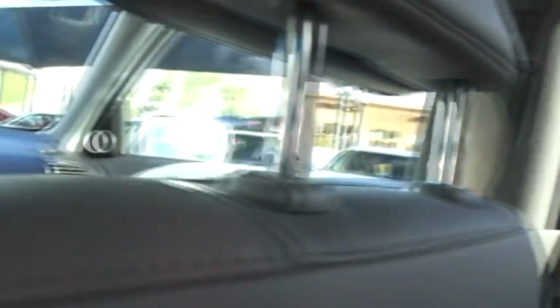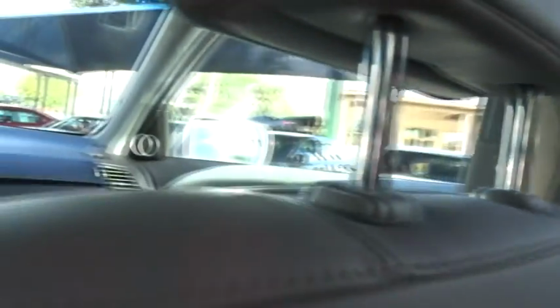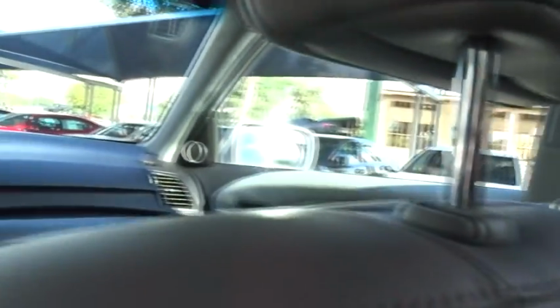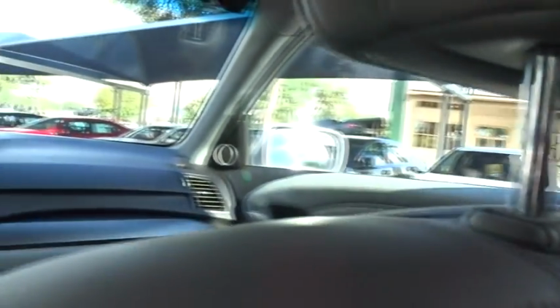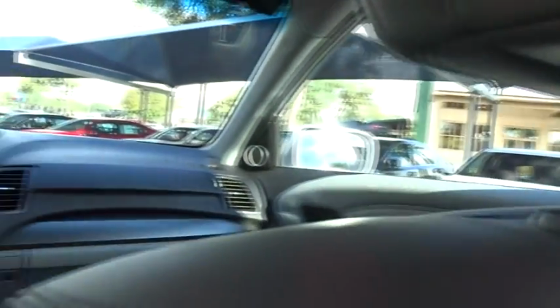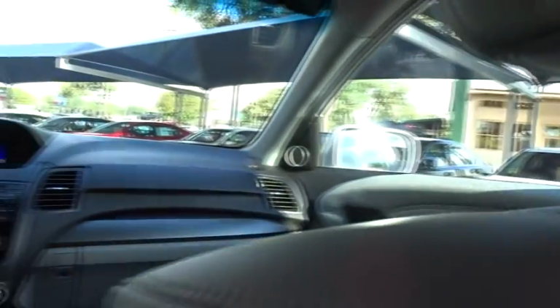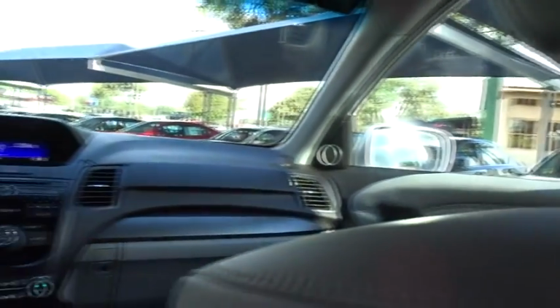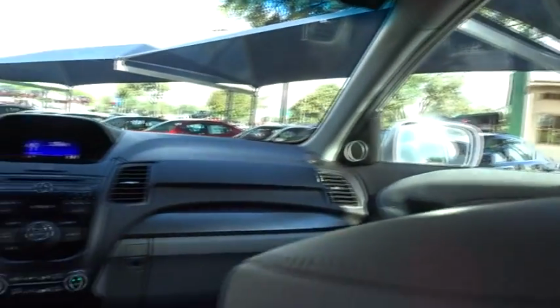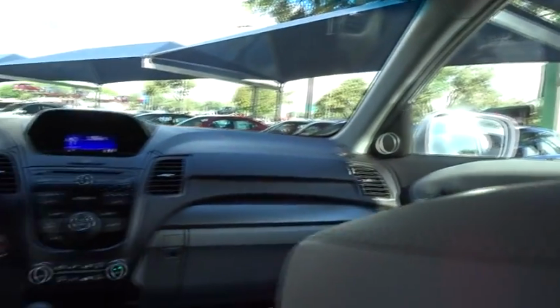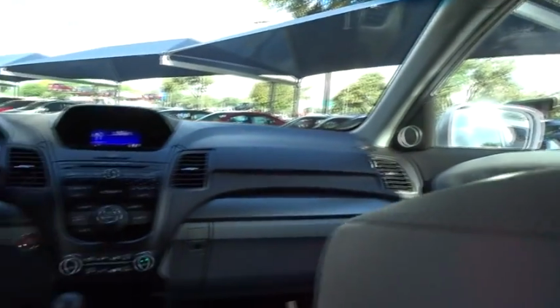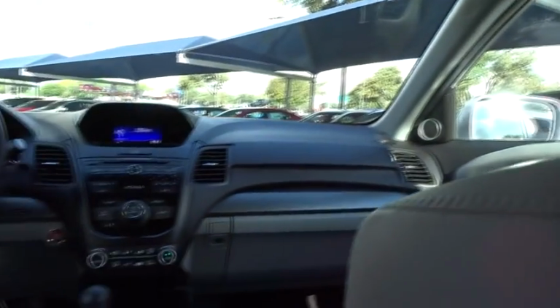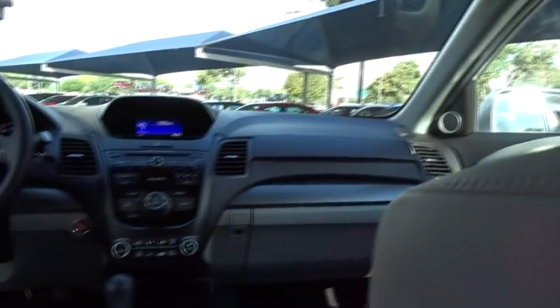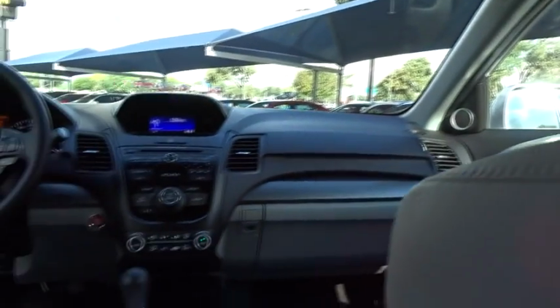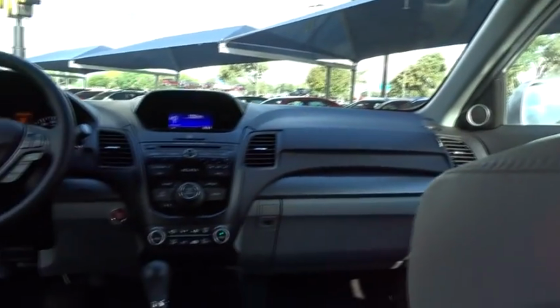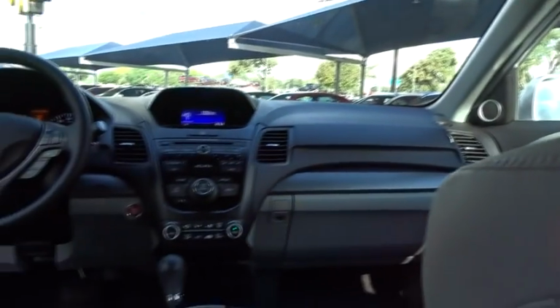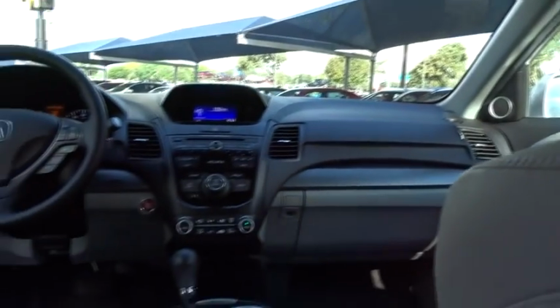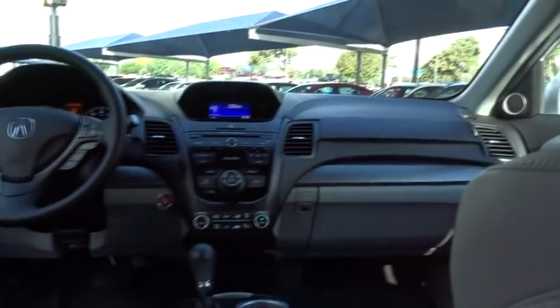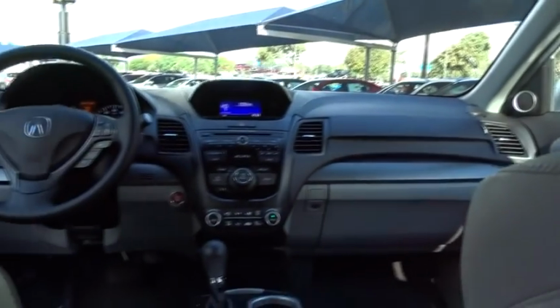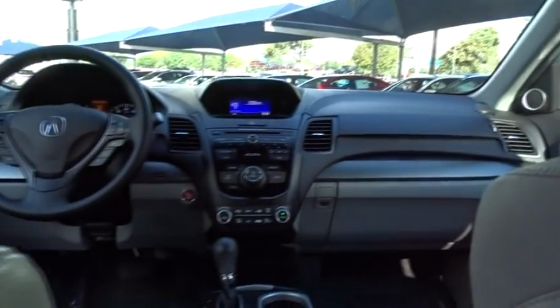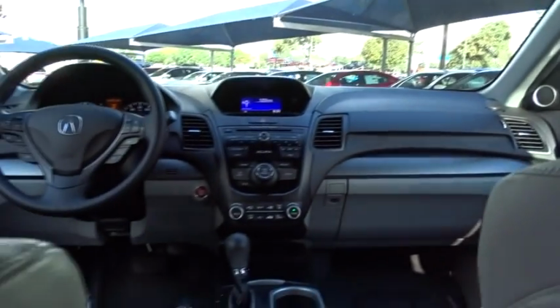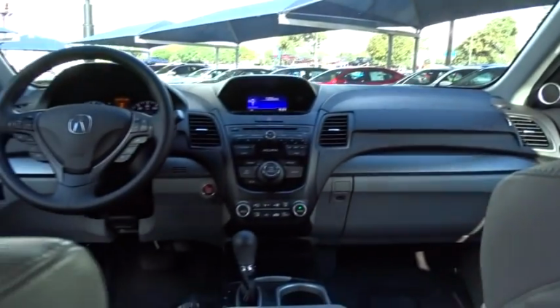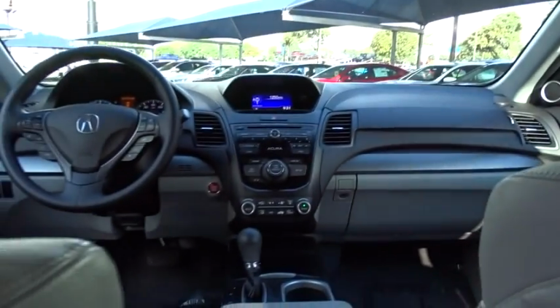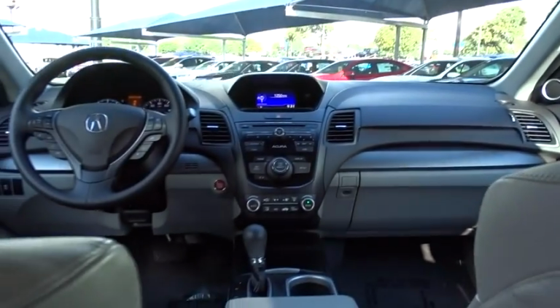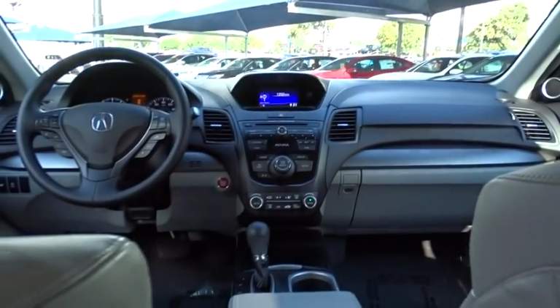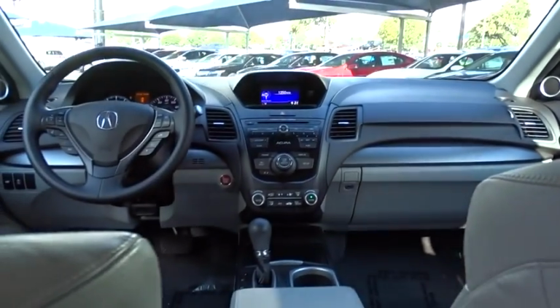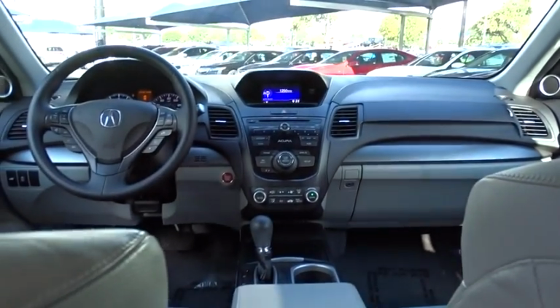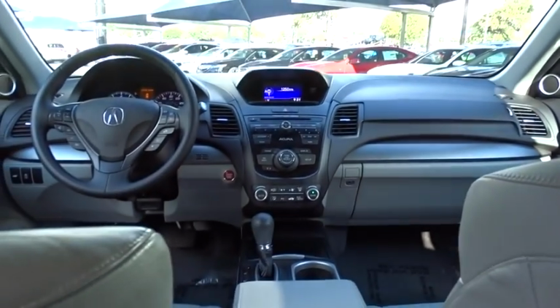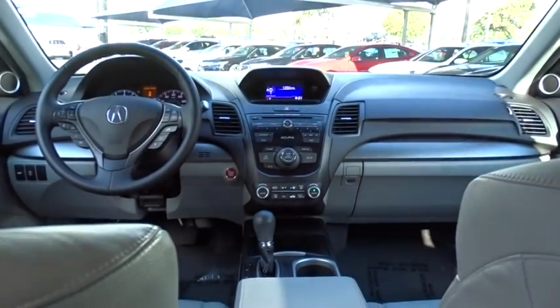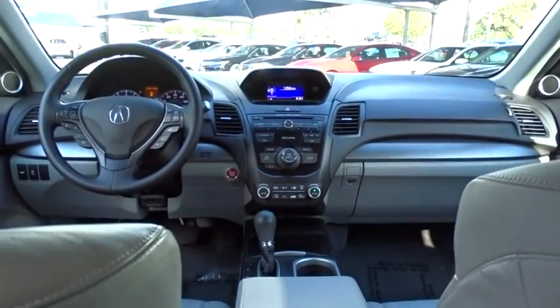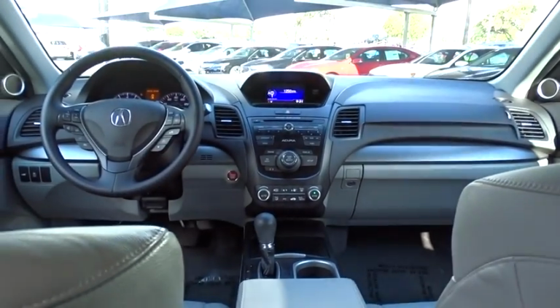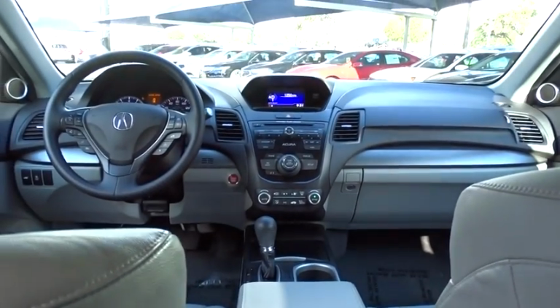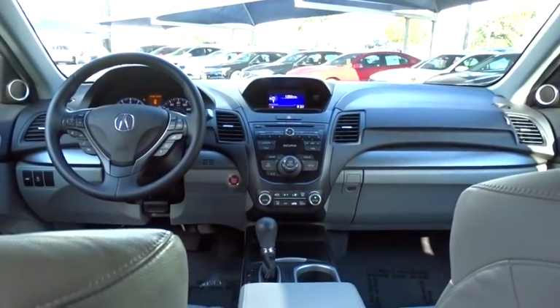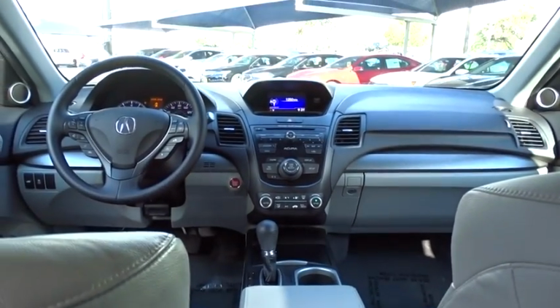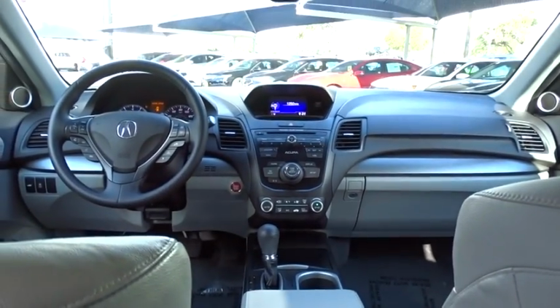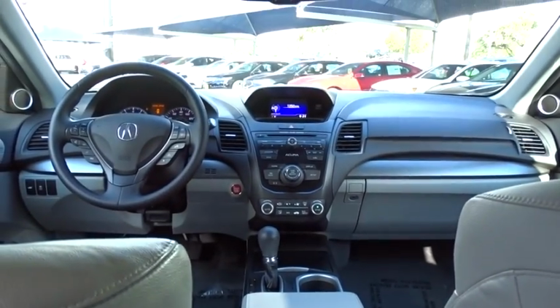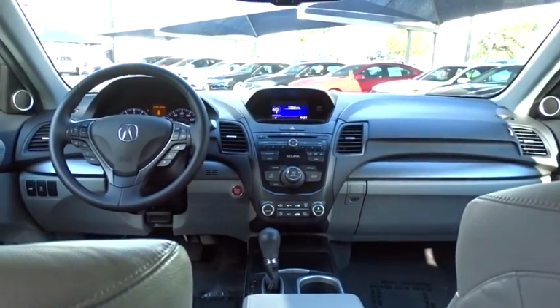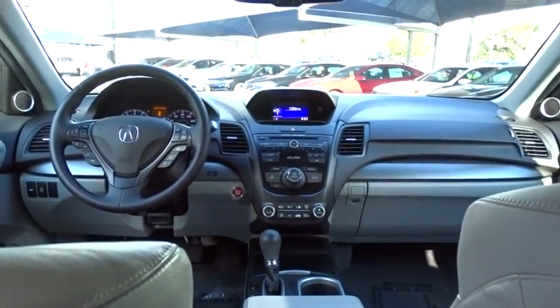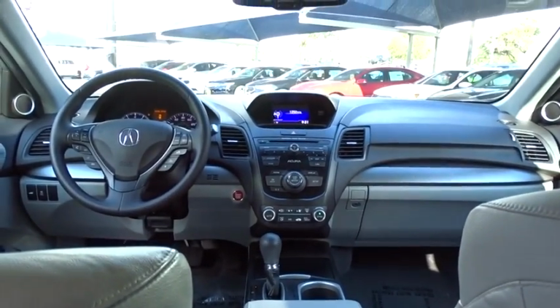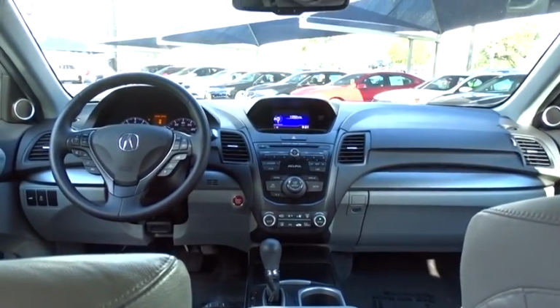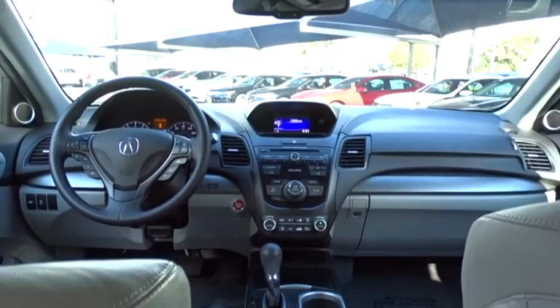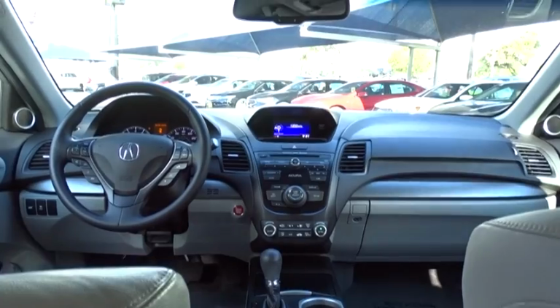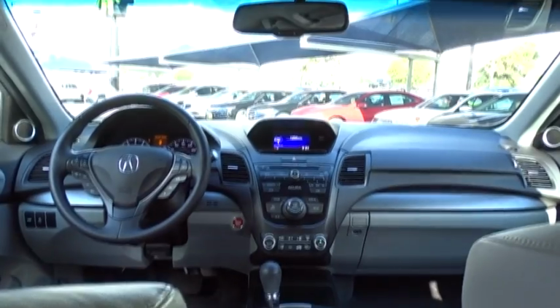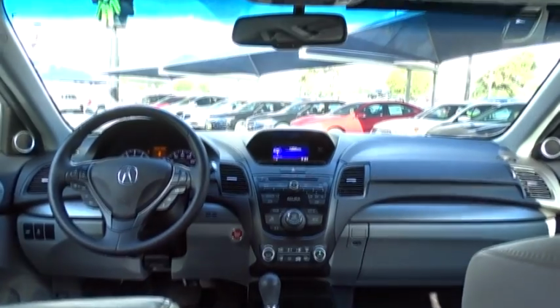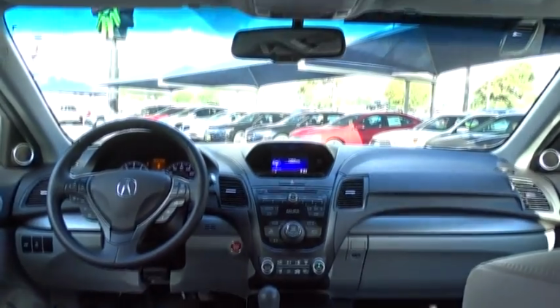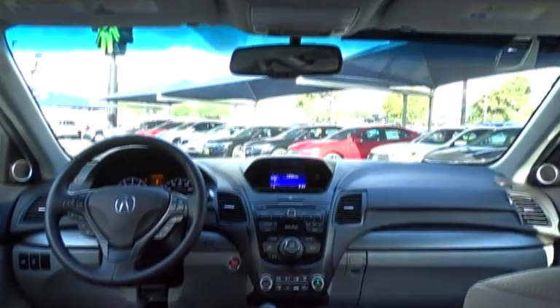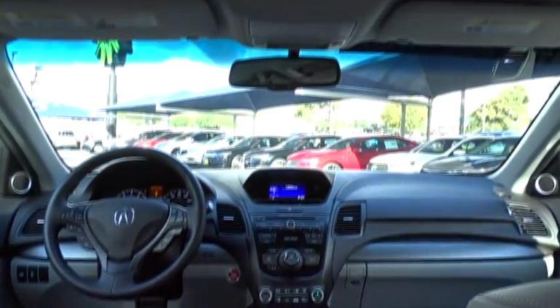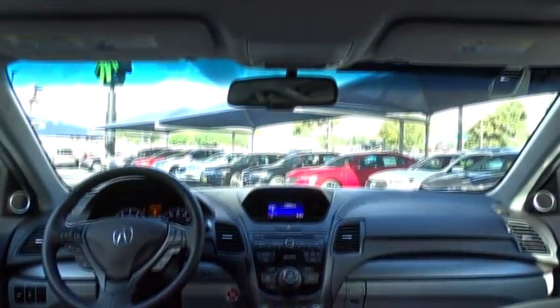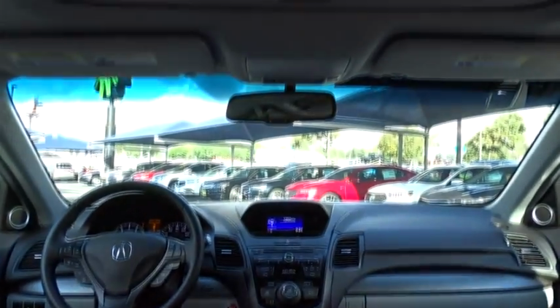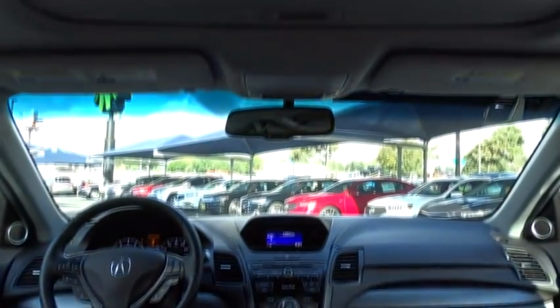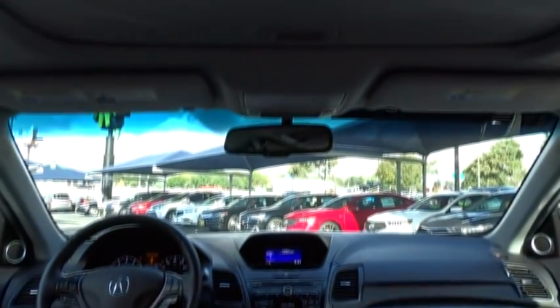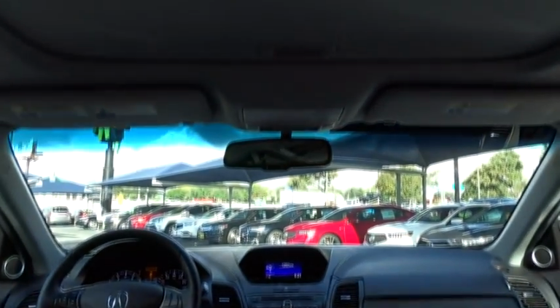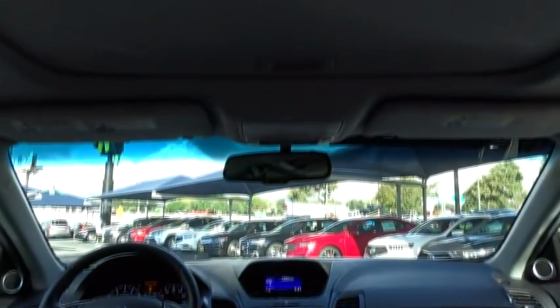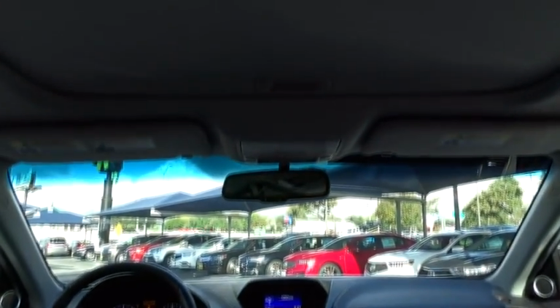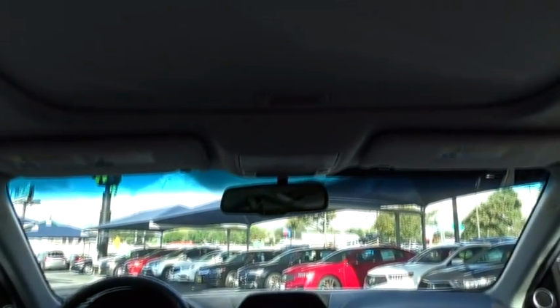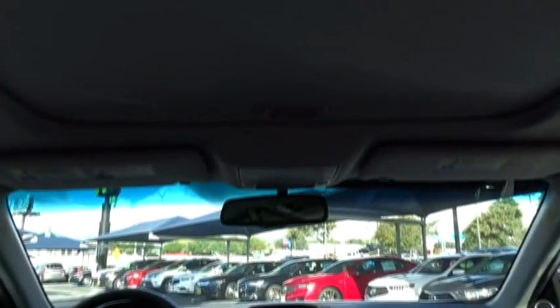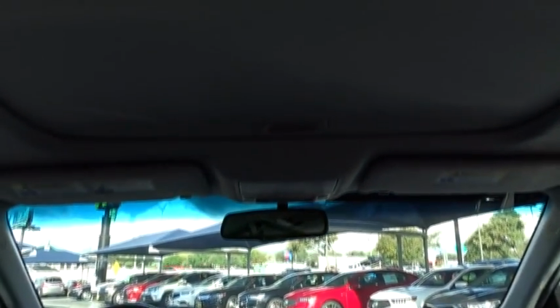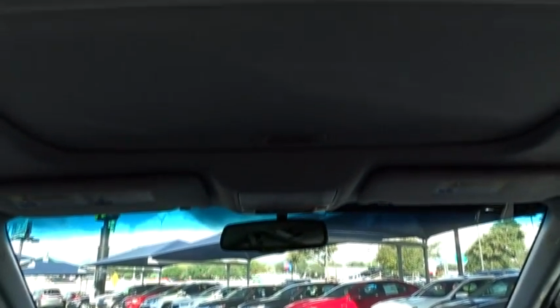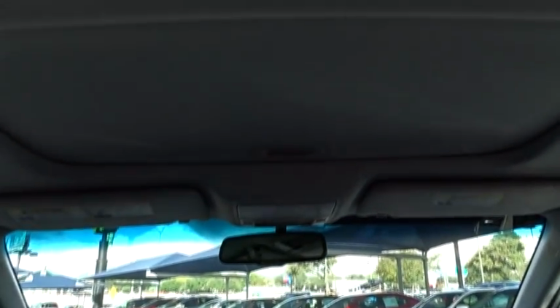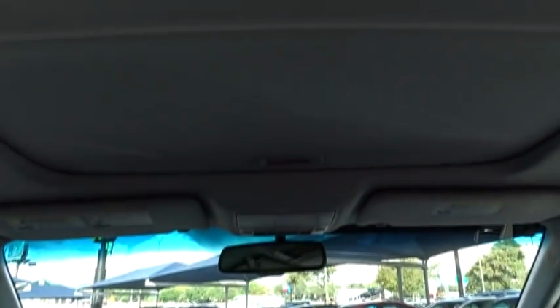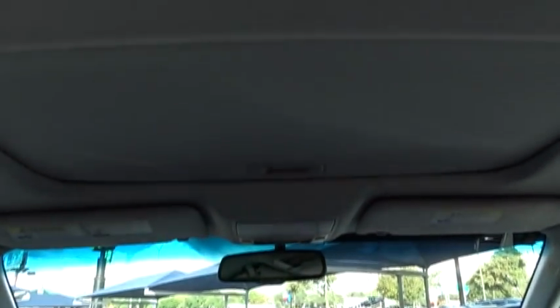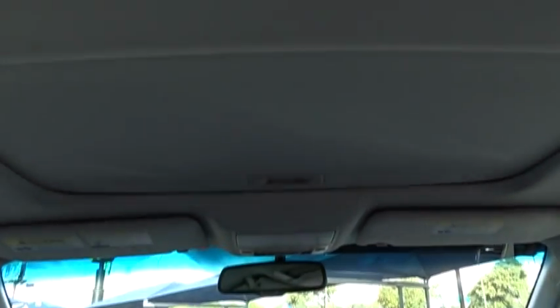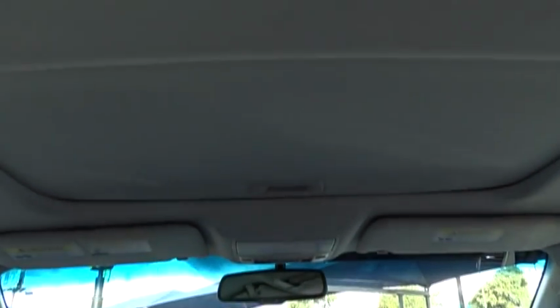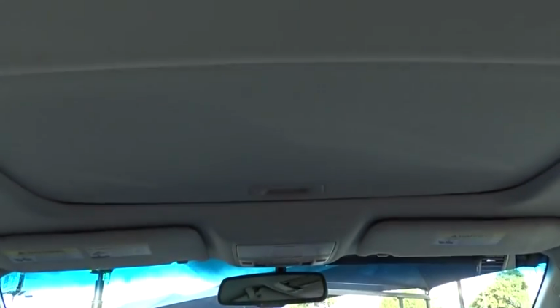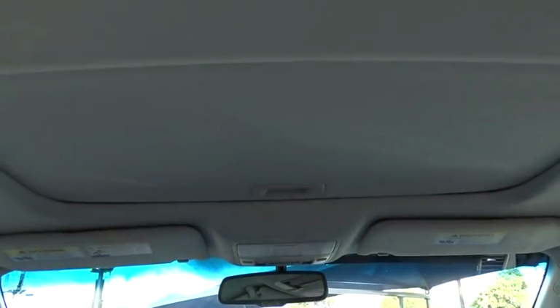Backup camera, leather wrapped steering wheel, Bluetooth, power steering, adjustable steering wheel, cruise control, and keyless start.